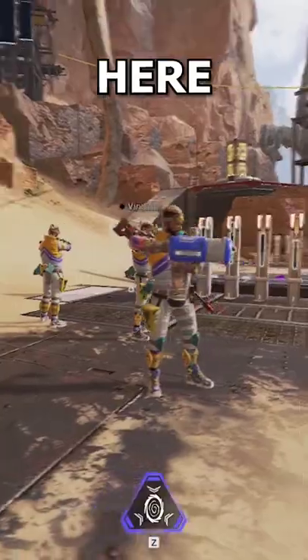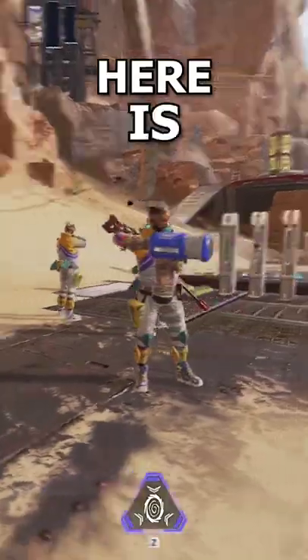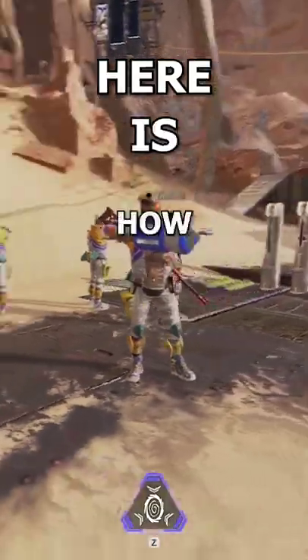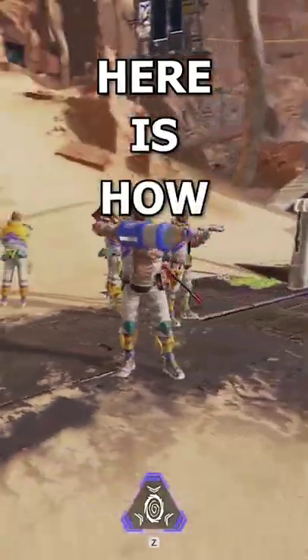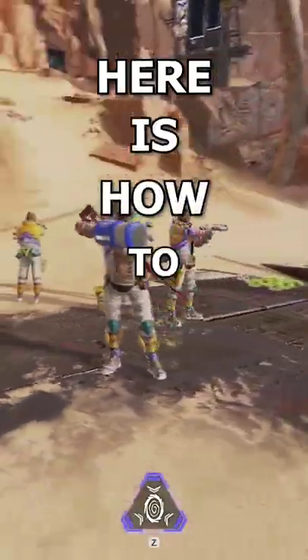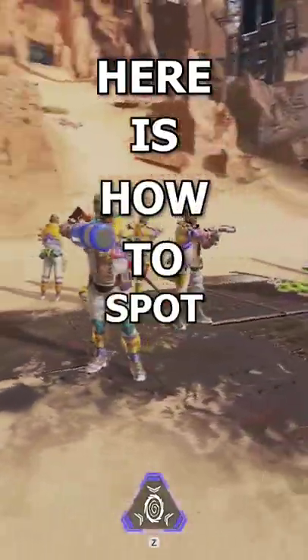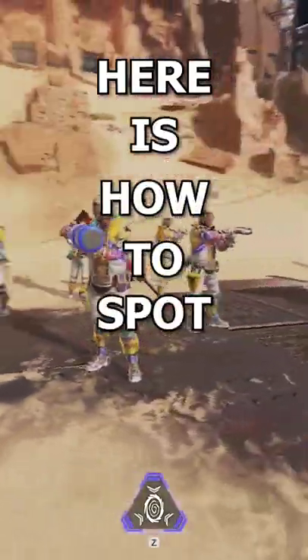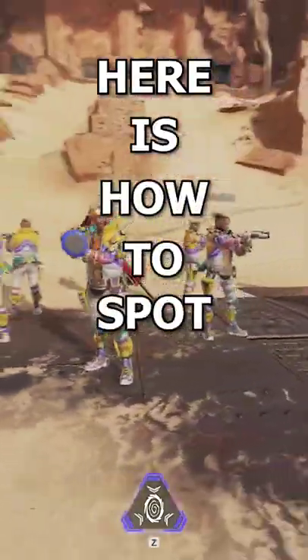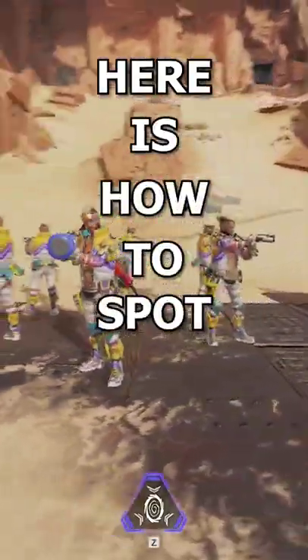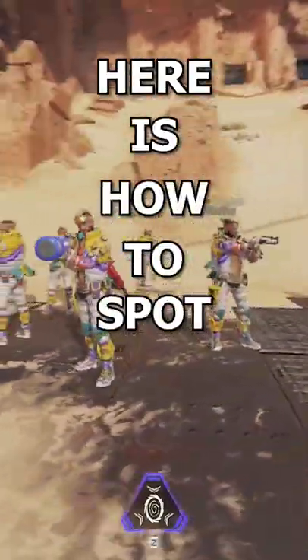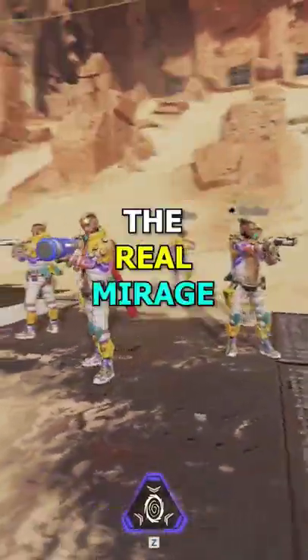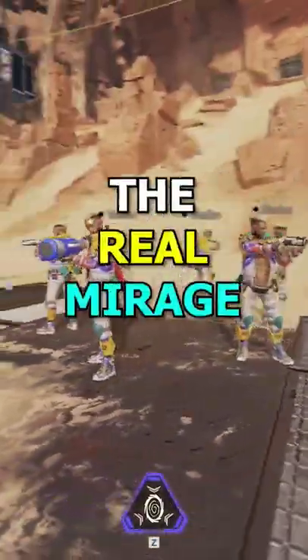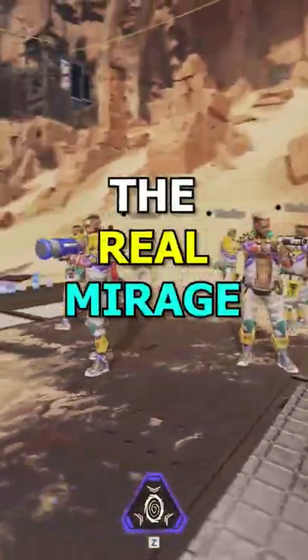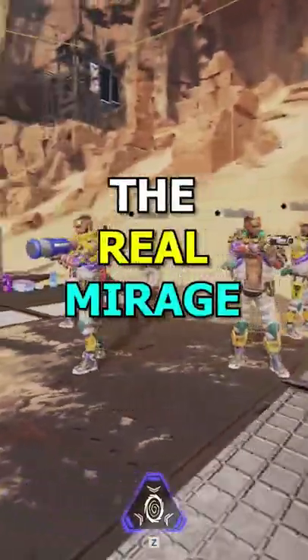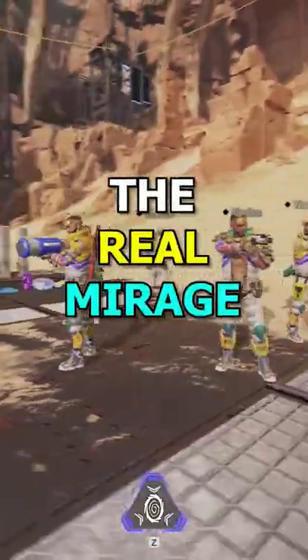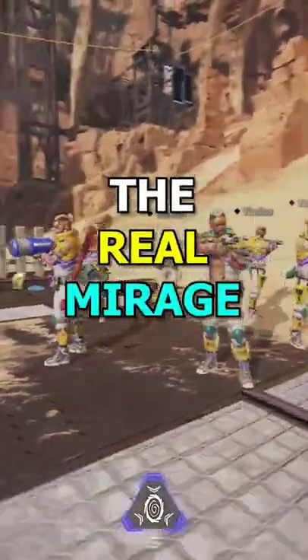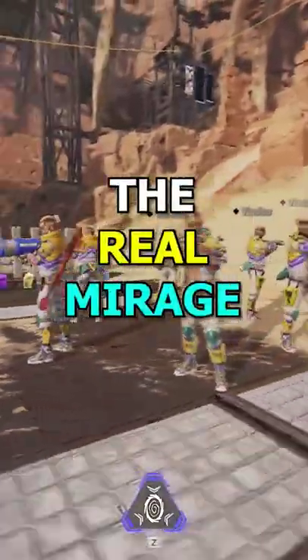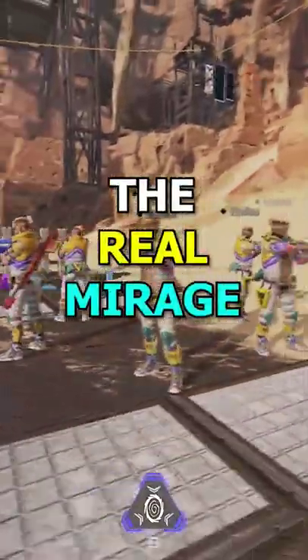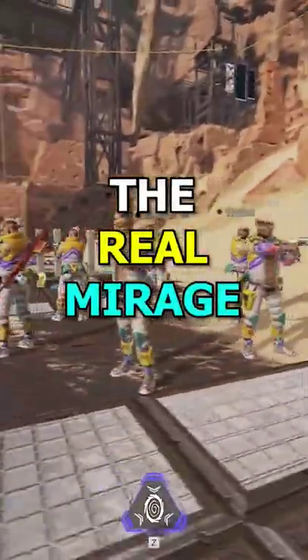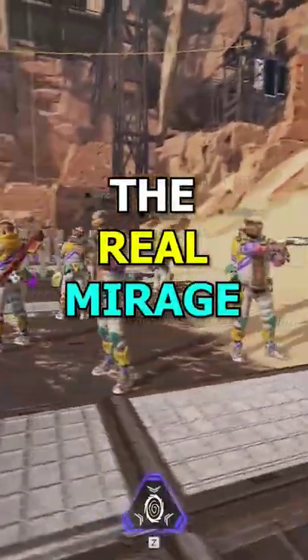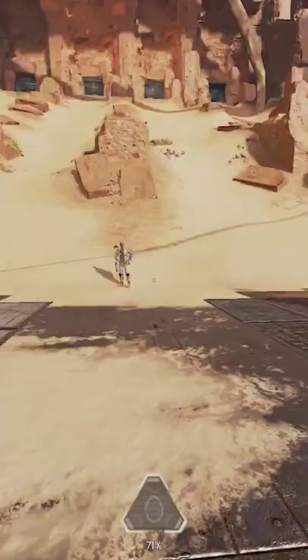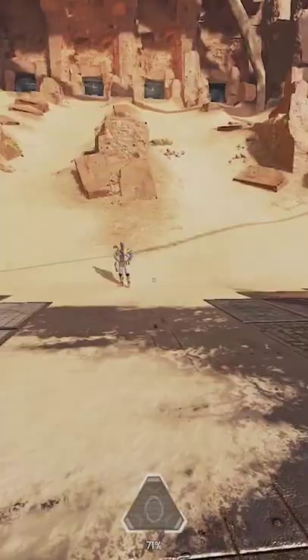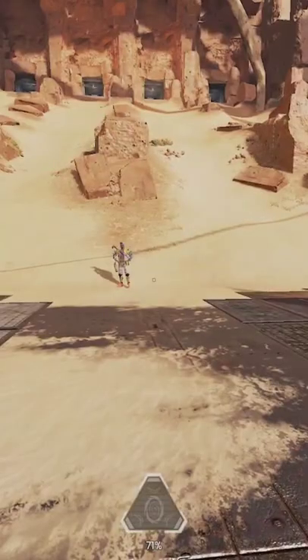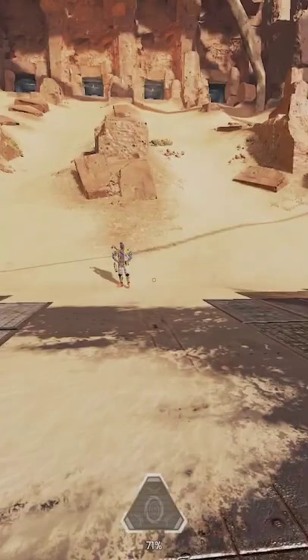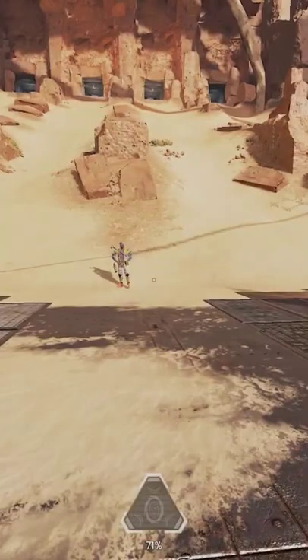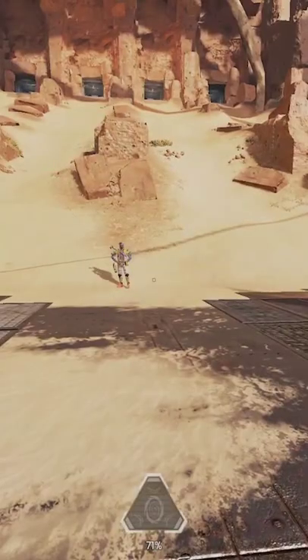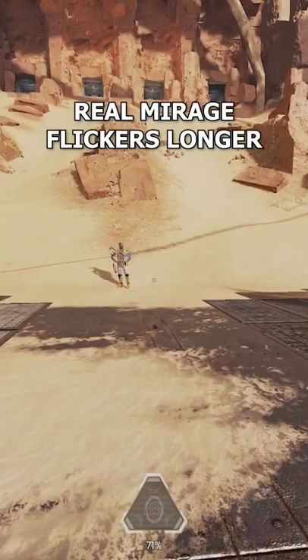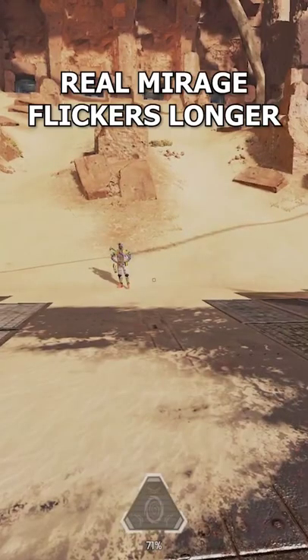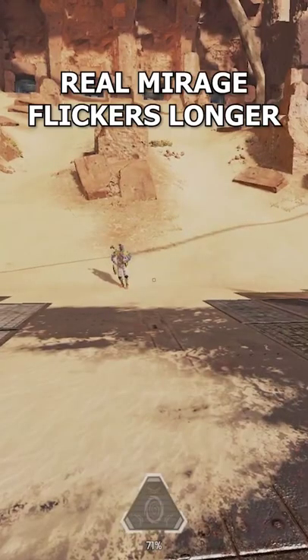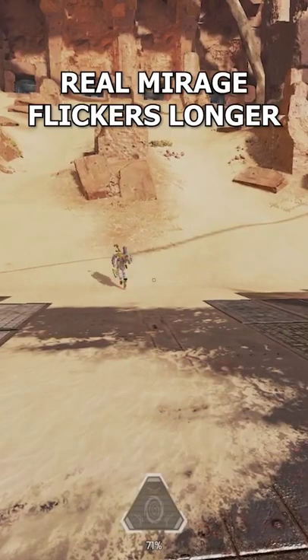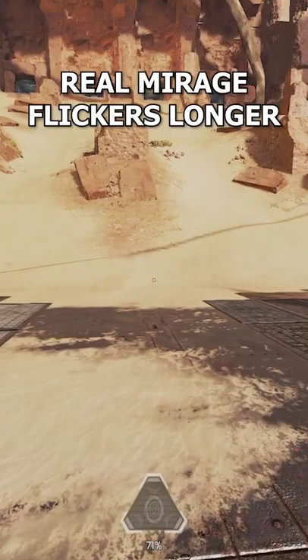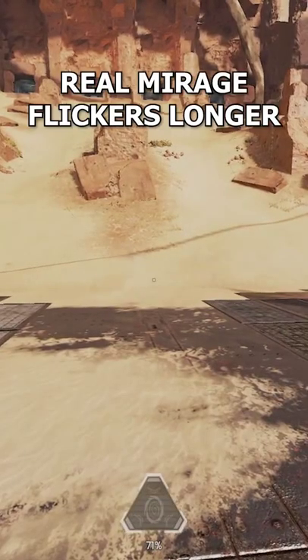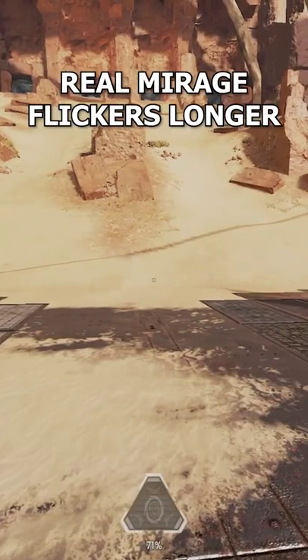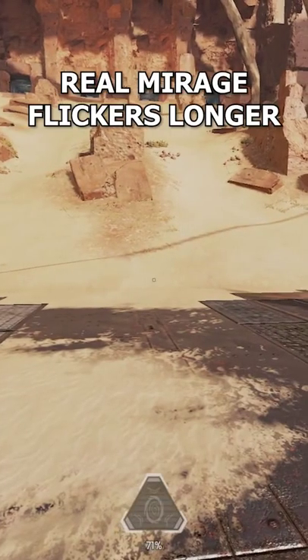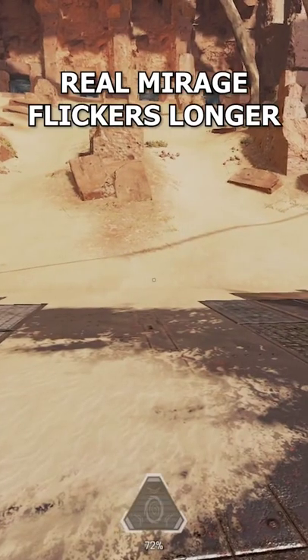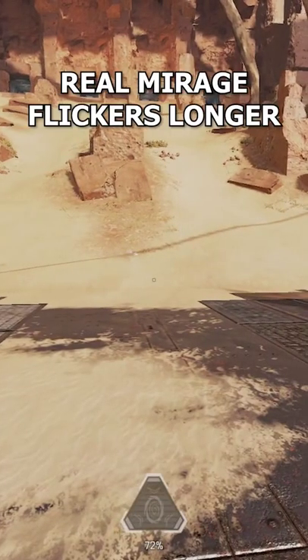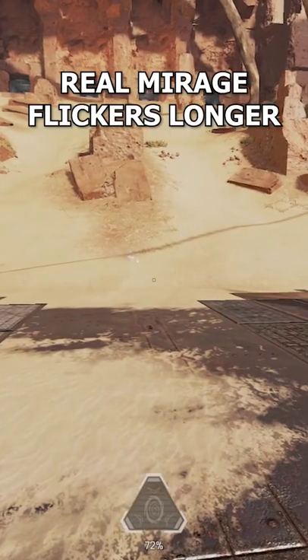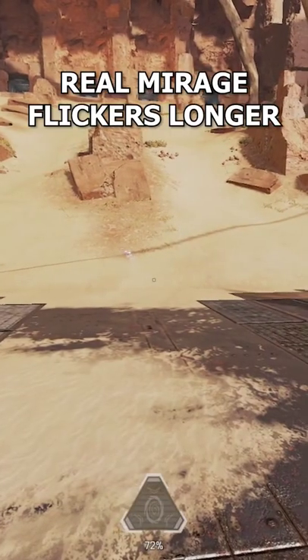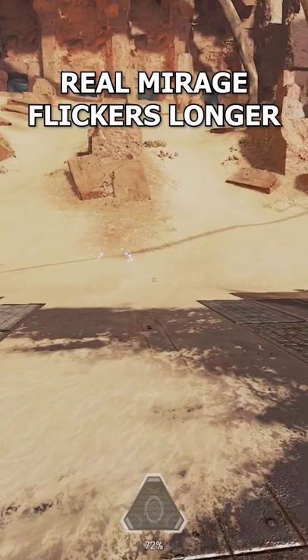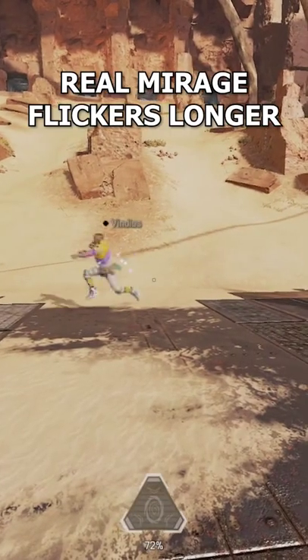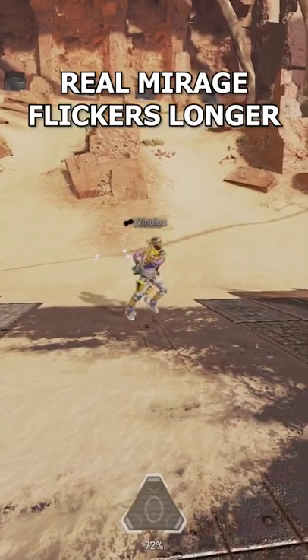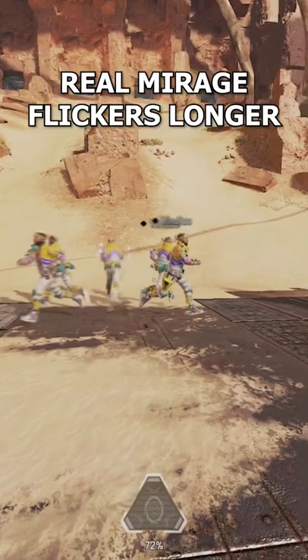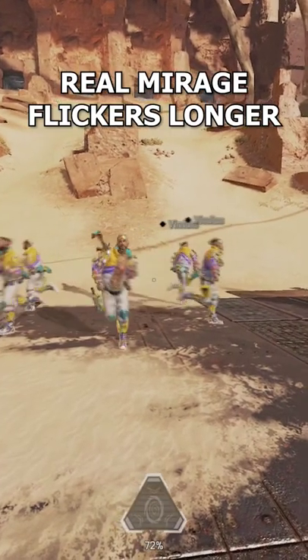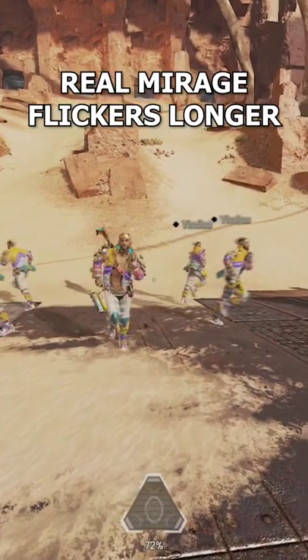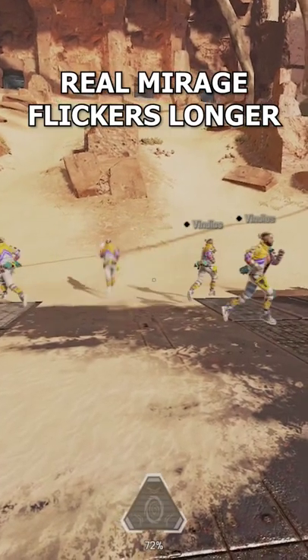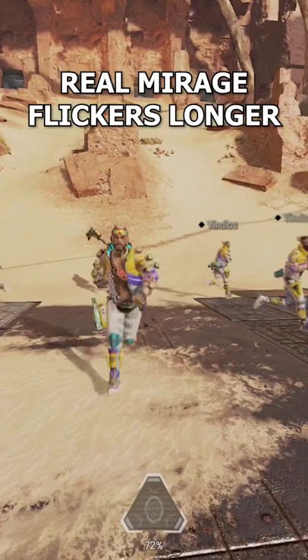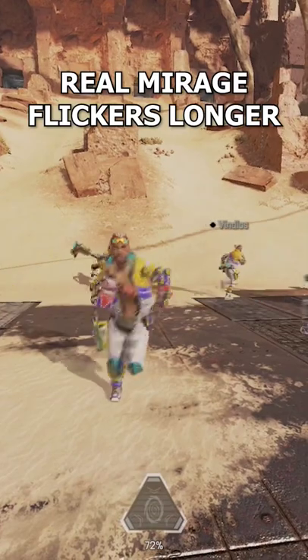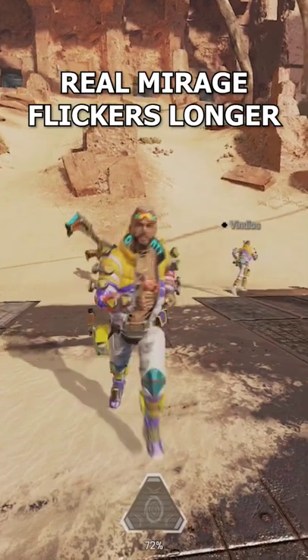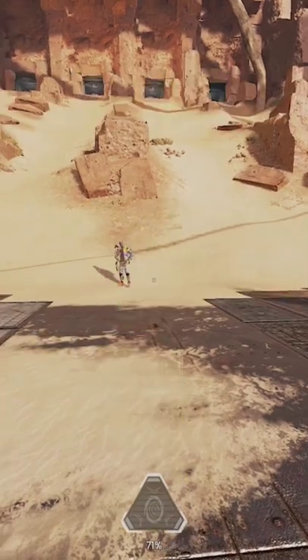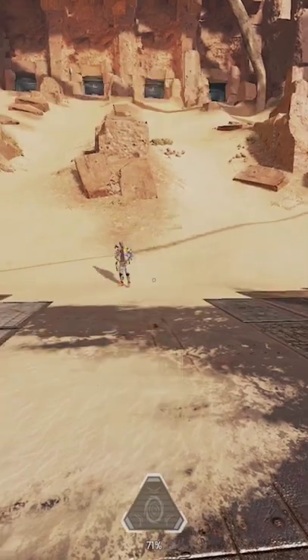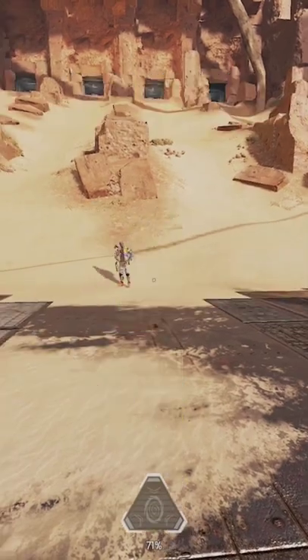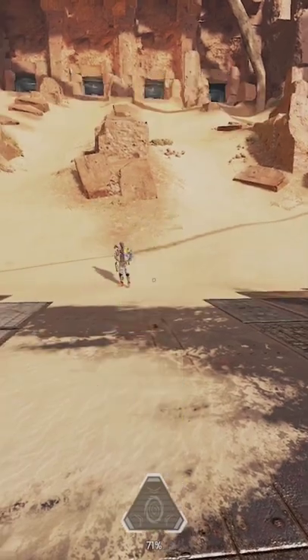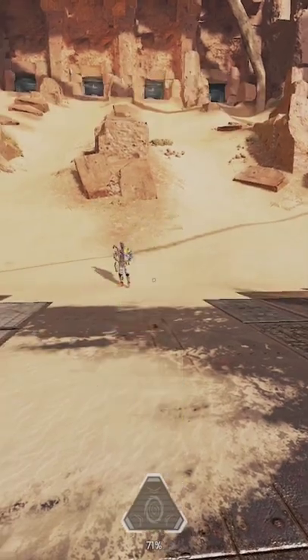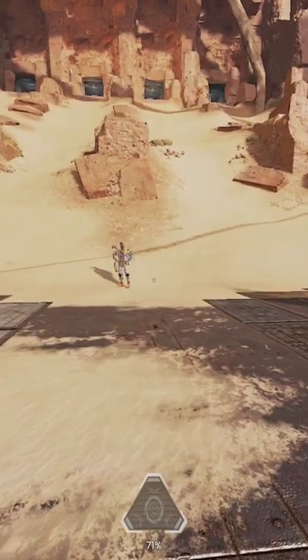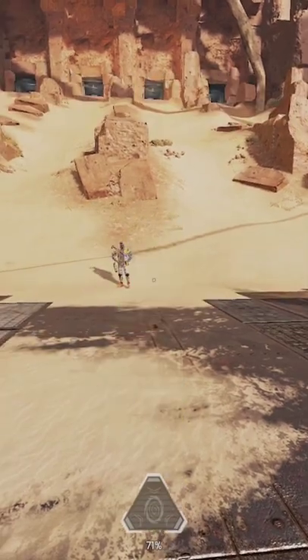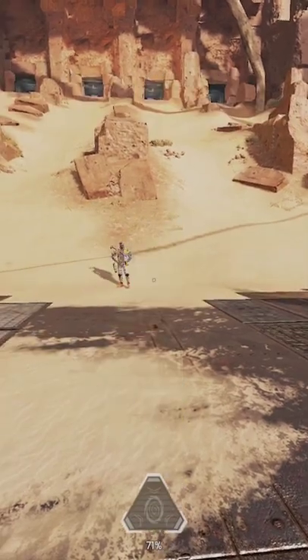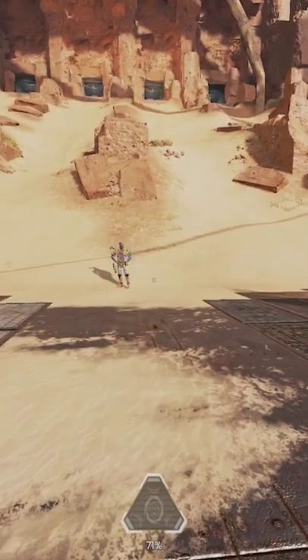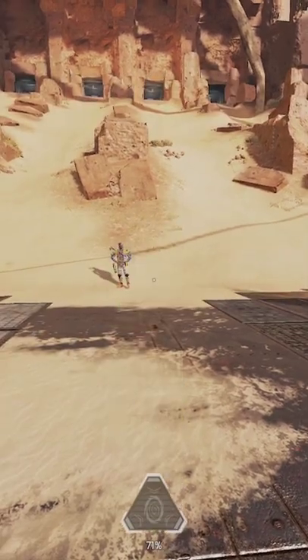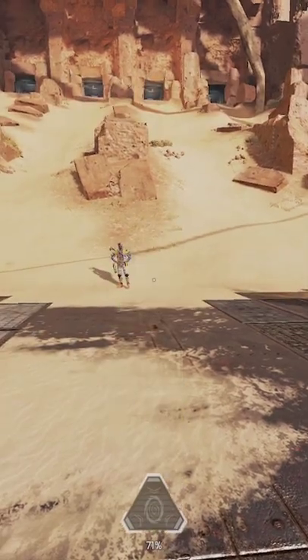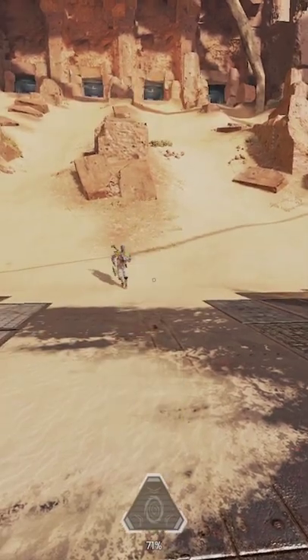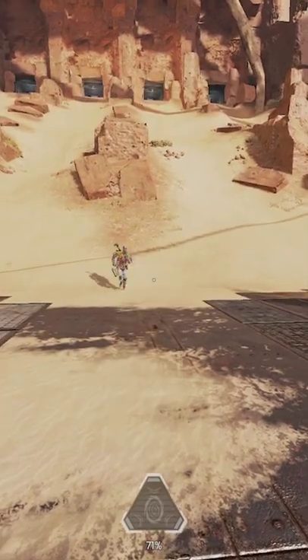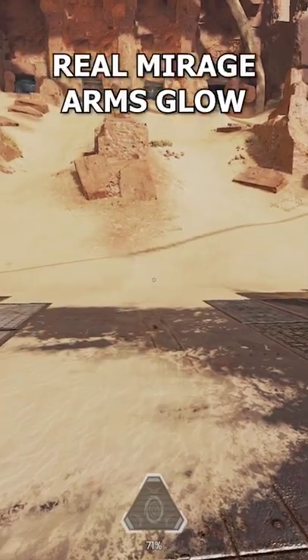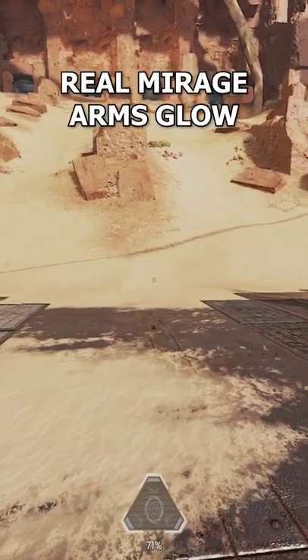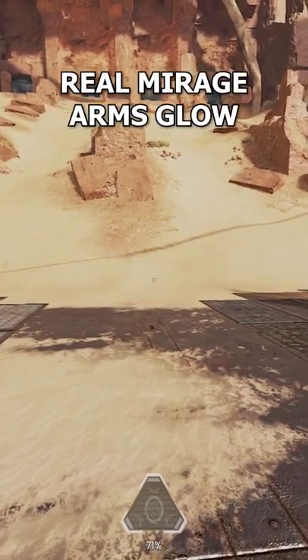Here is how to spot the real Mirage. When the real Mirage ults, he flickers longer than his clones. And on top of that, his arms glow.